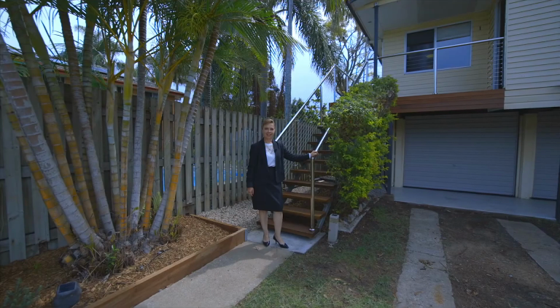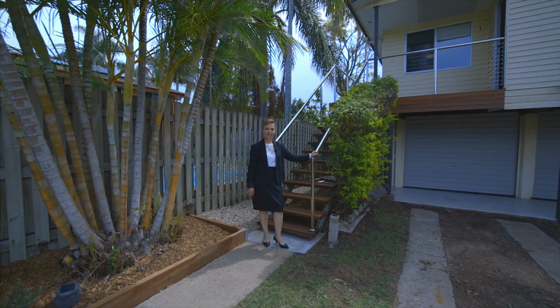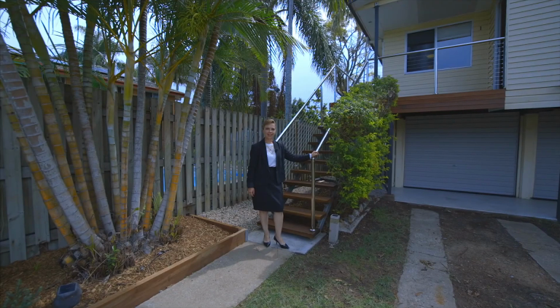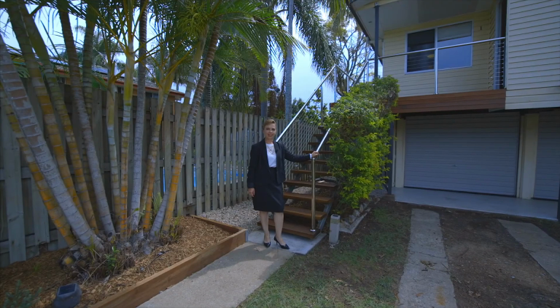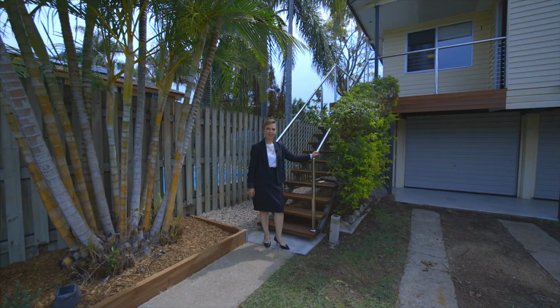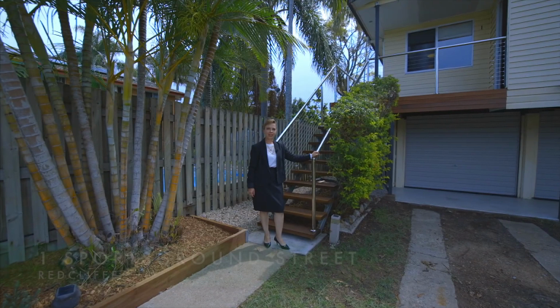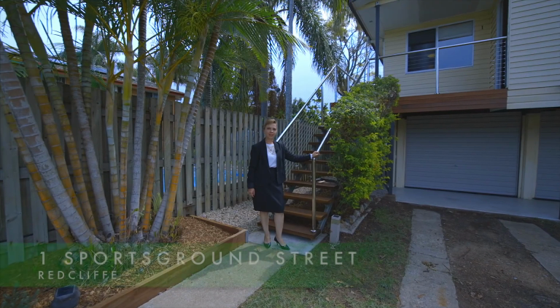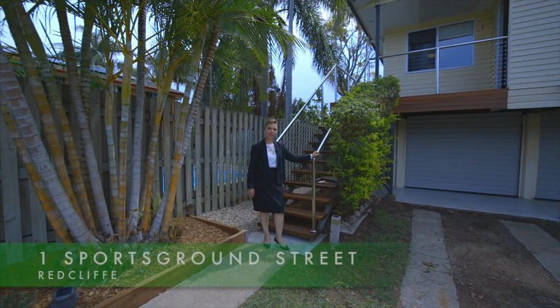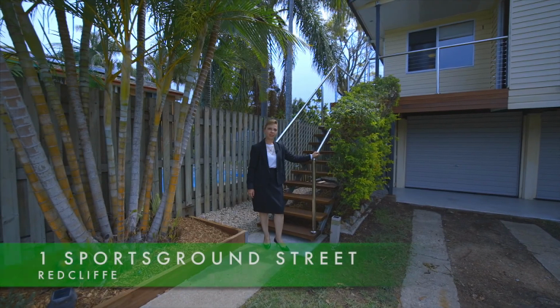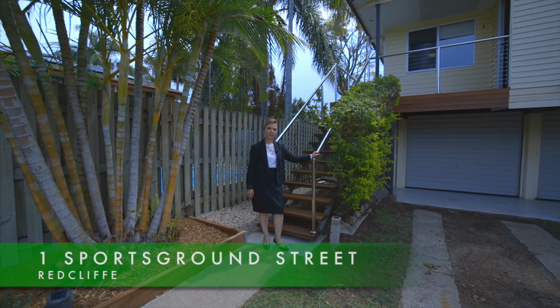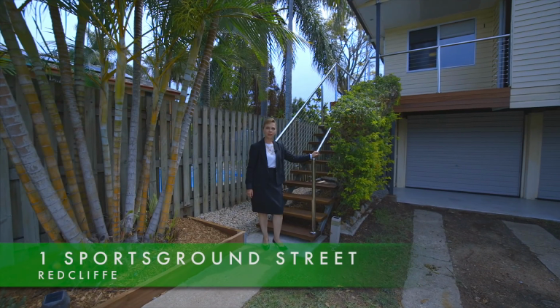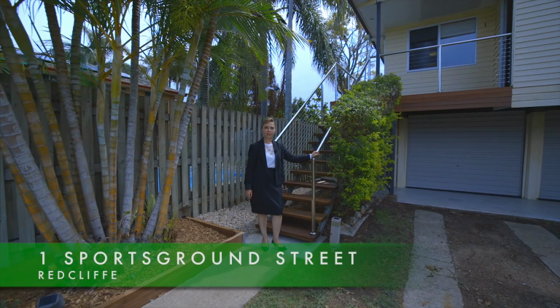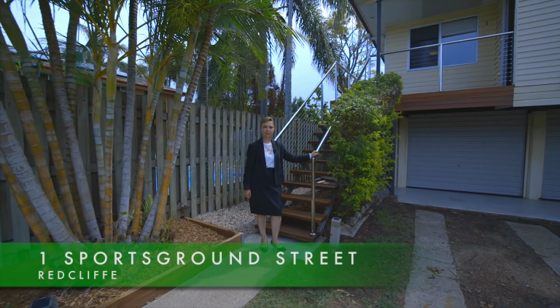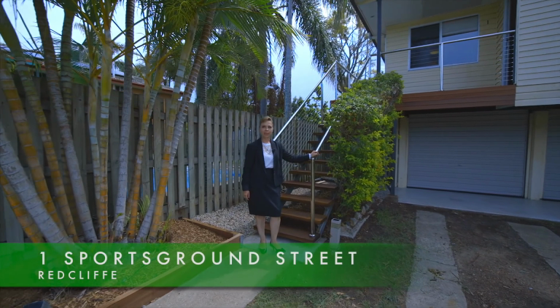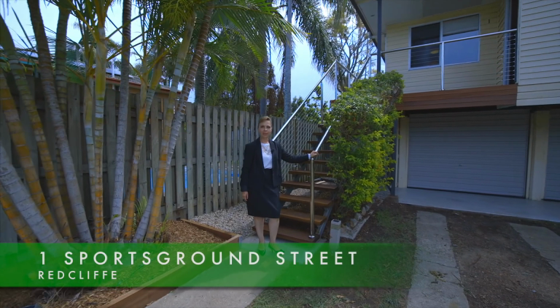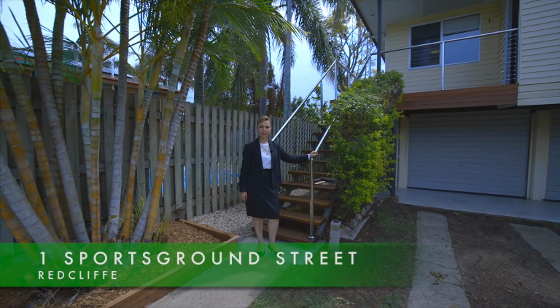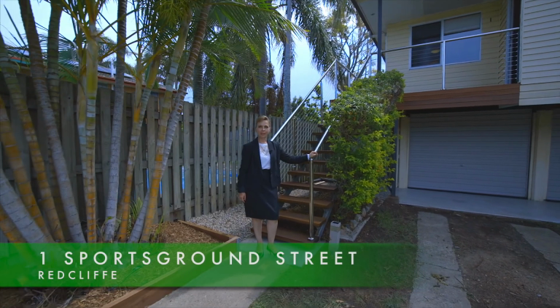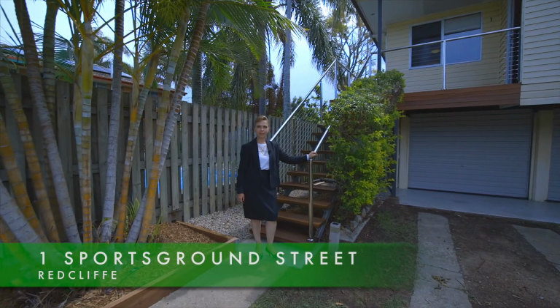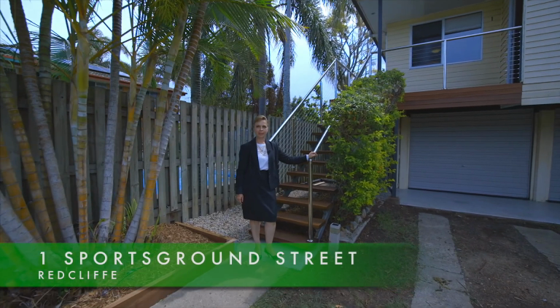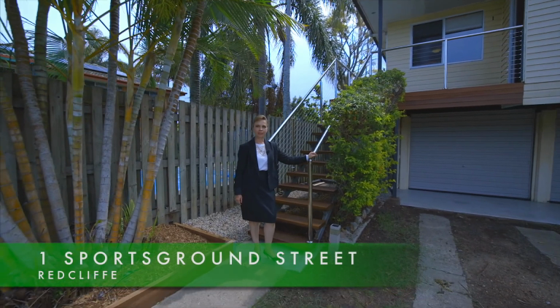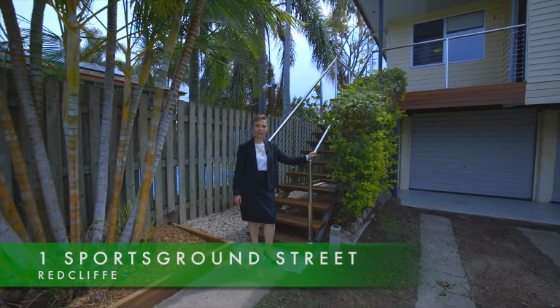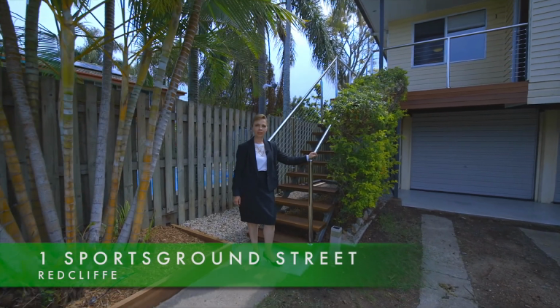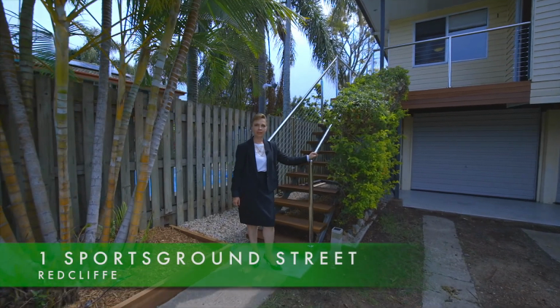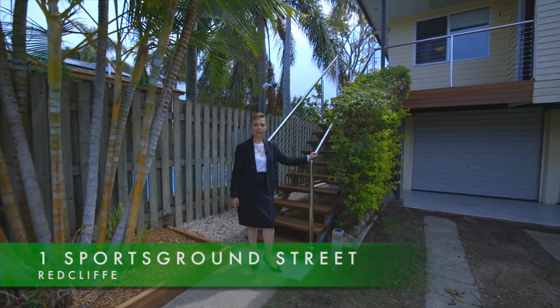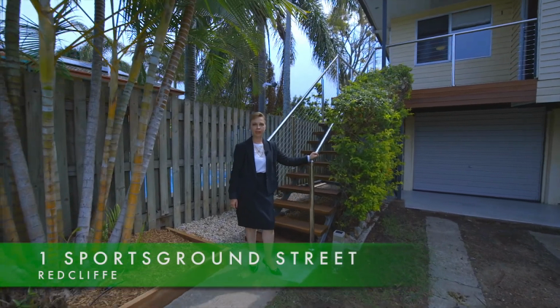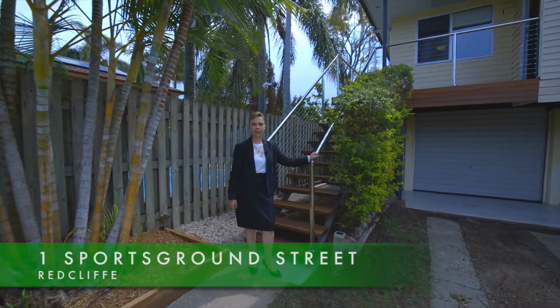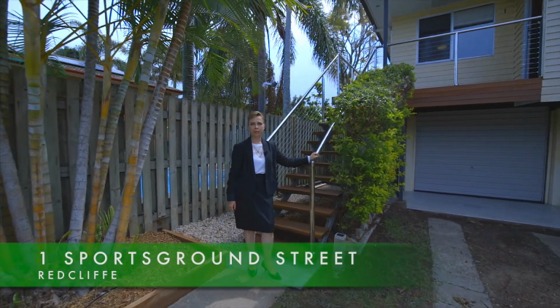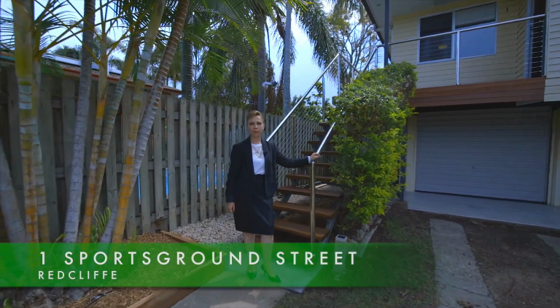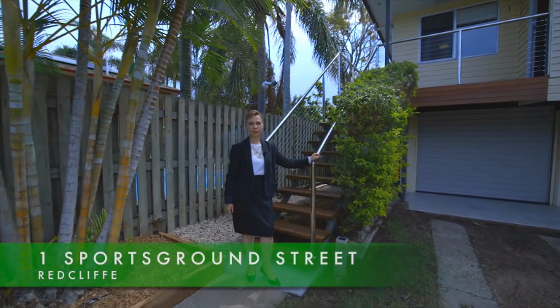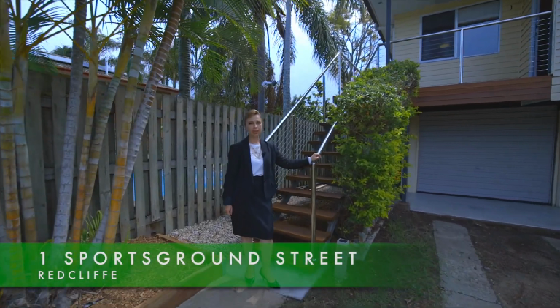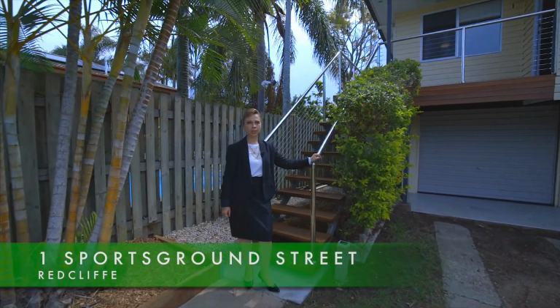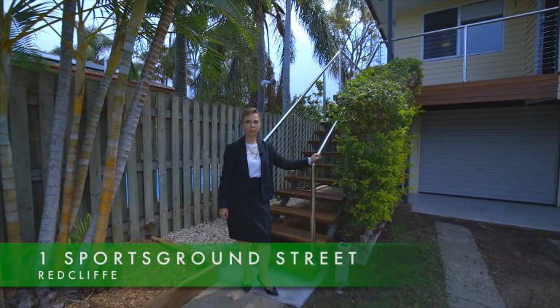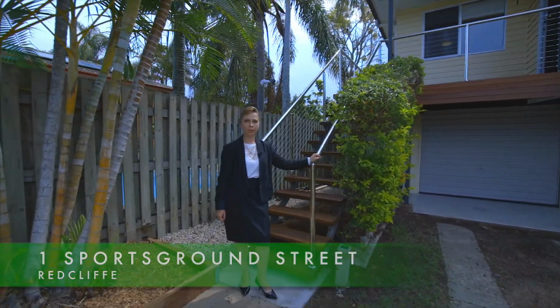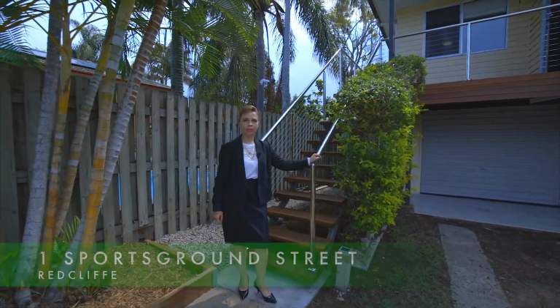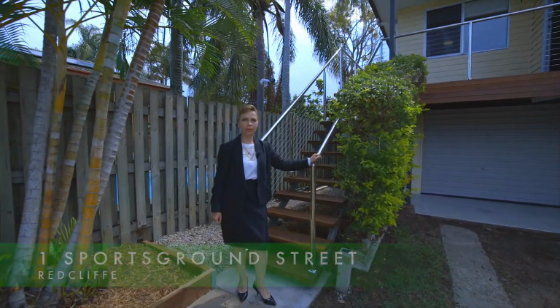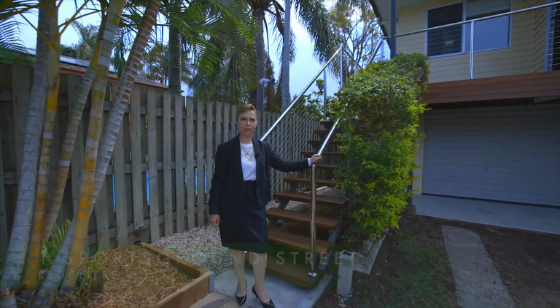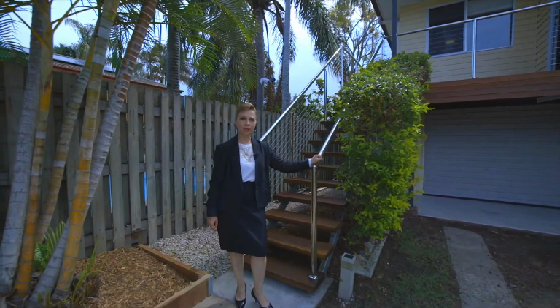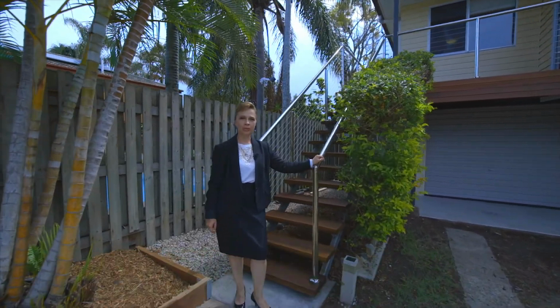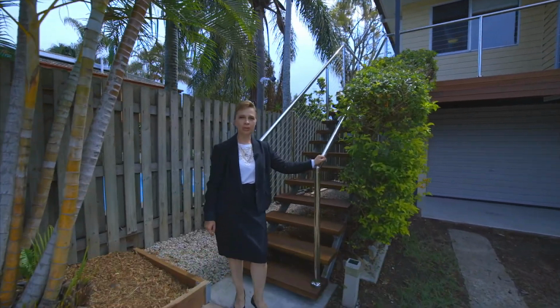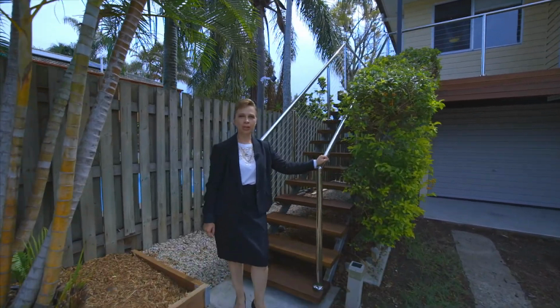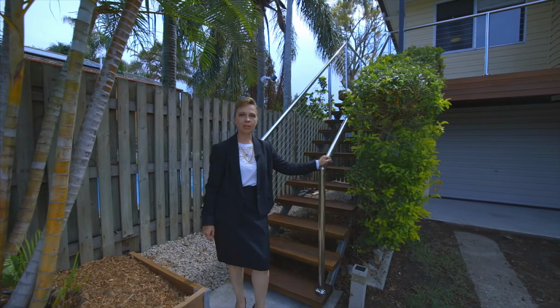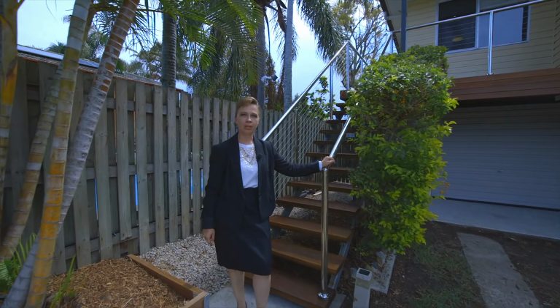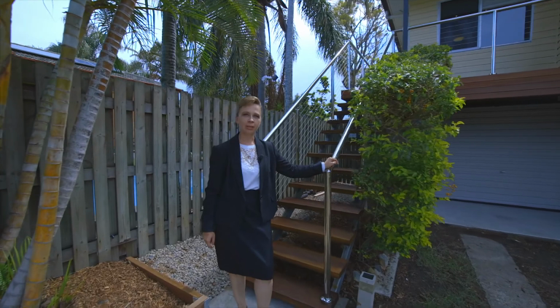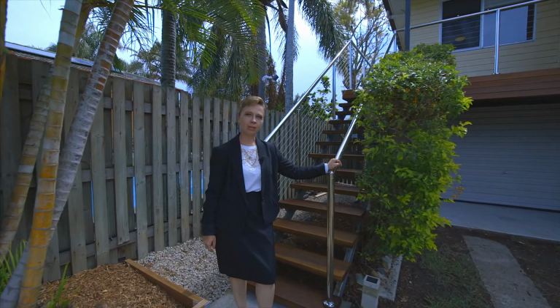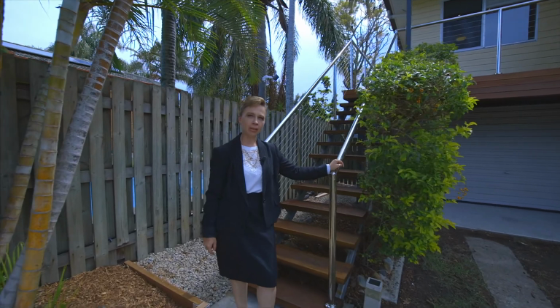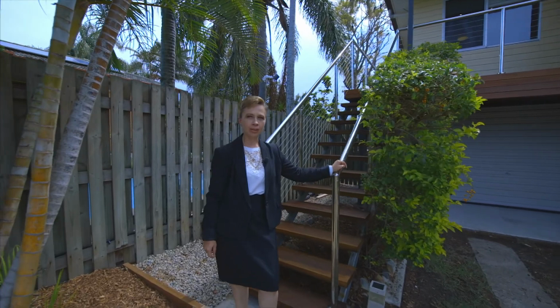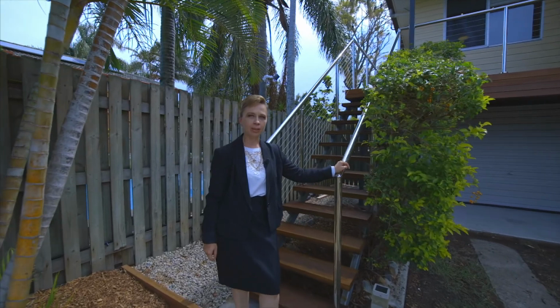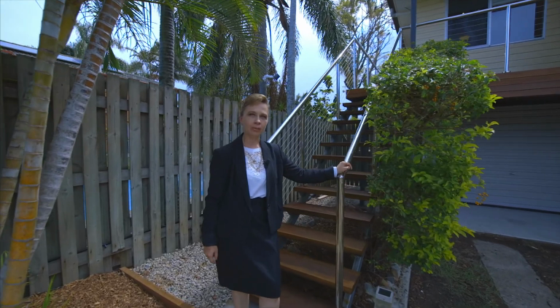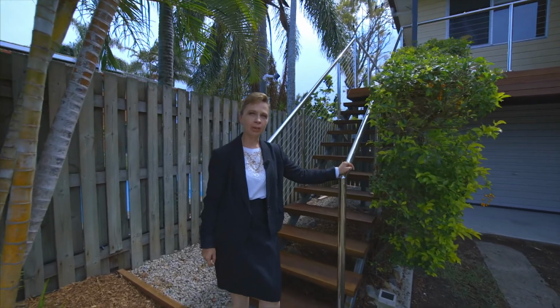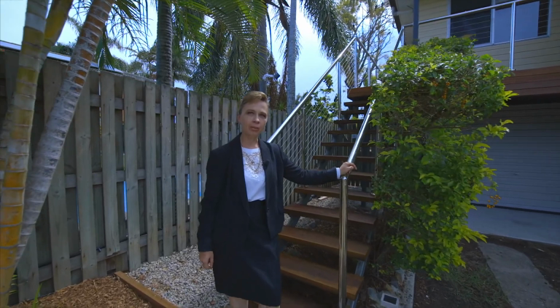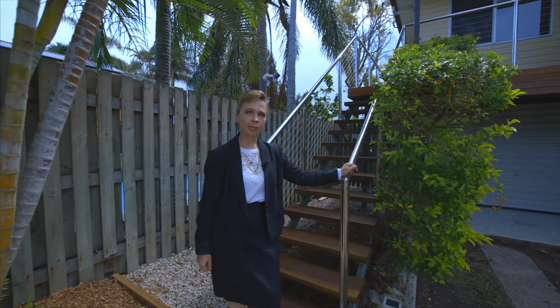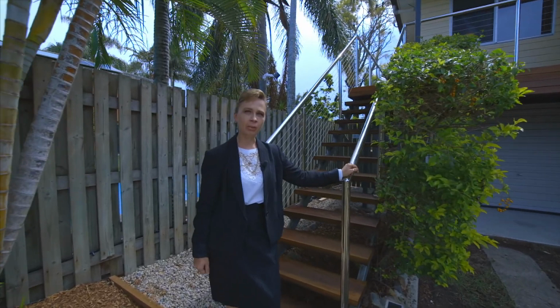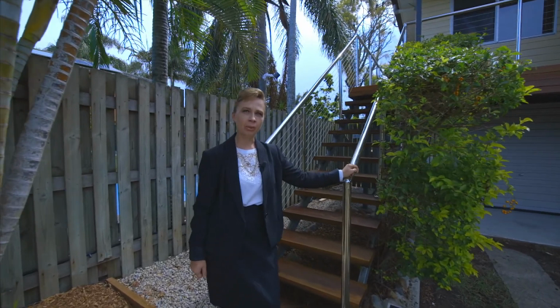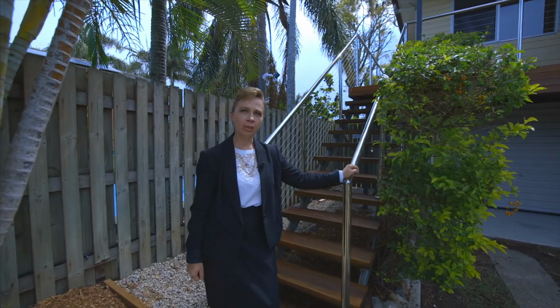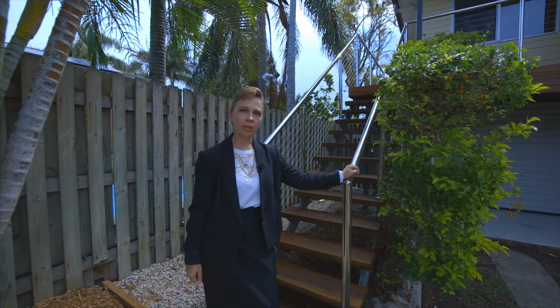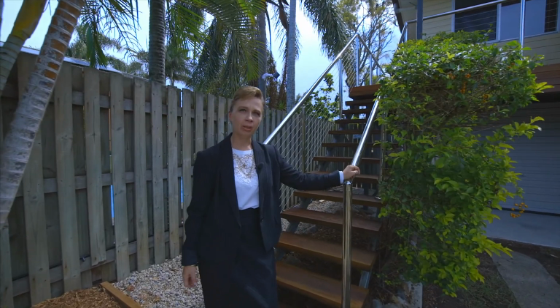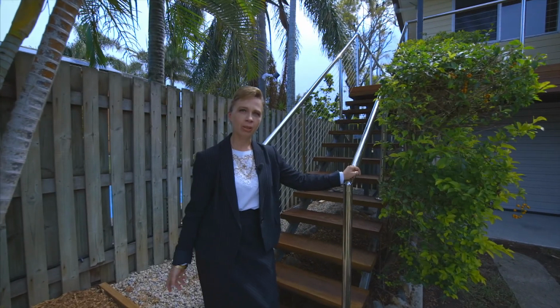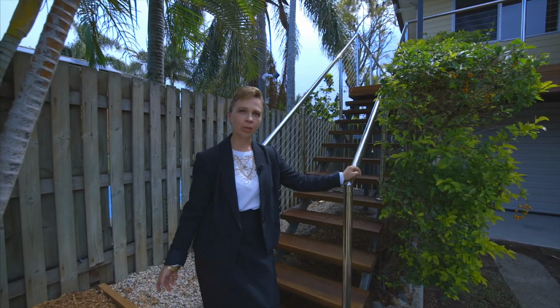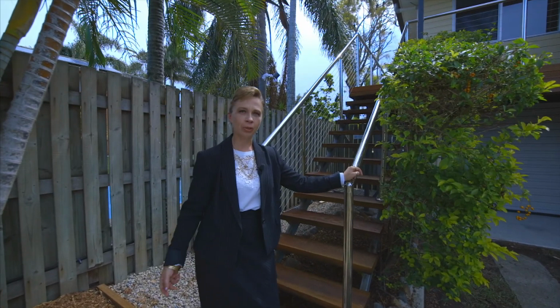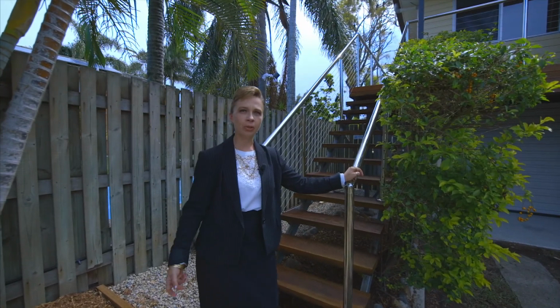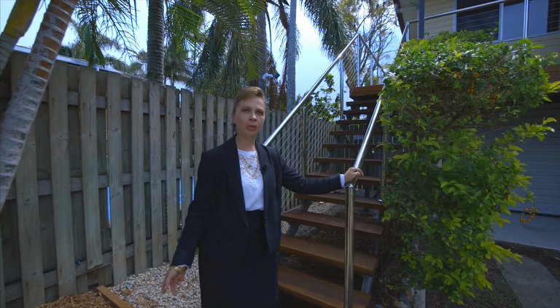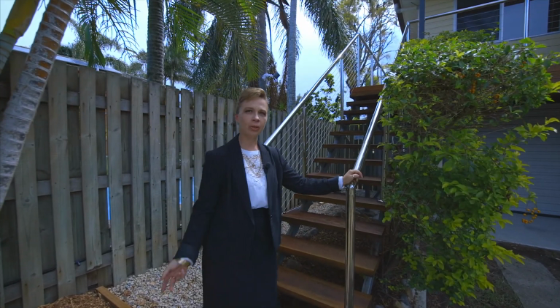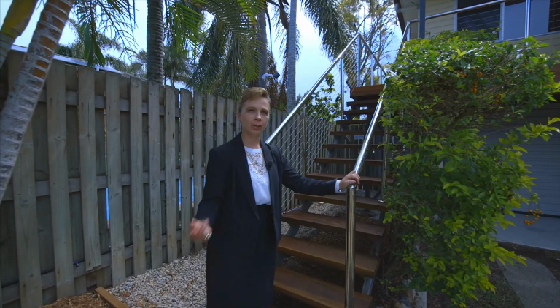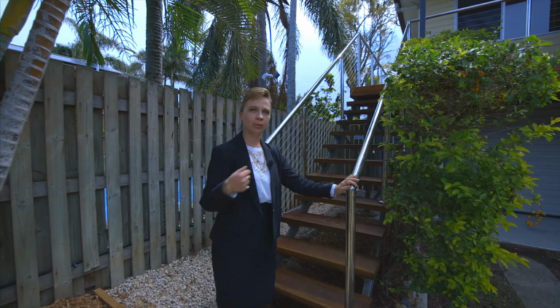Hello, I'm Lana from Kindred and welcome to number one Sportsground Street in Redcliffe. Come with me and I'll show you around.